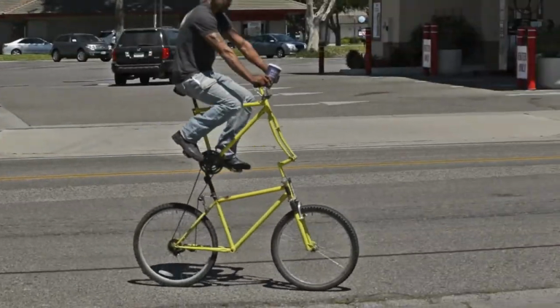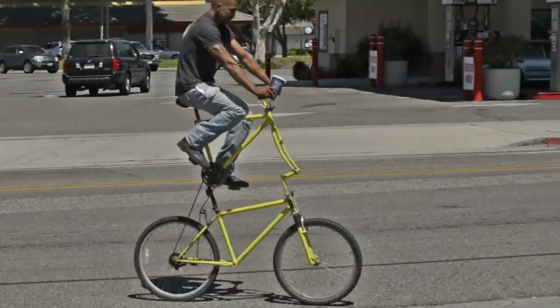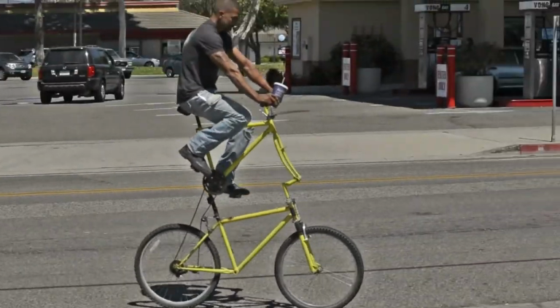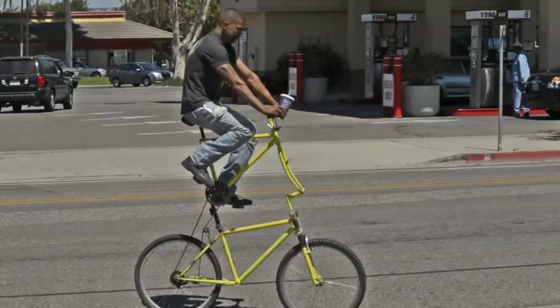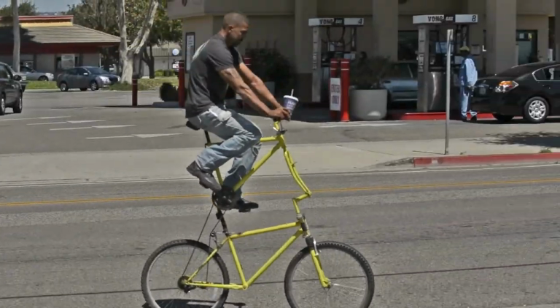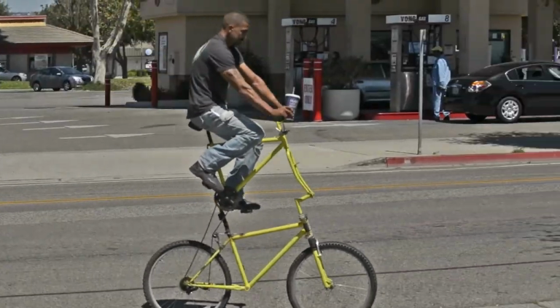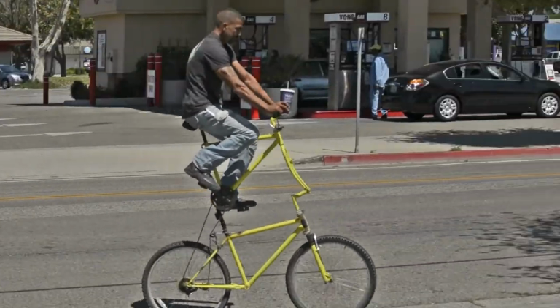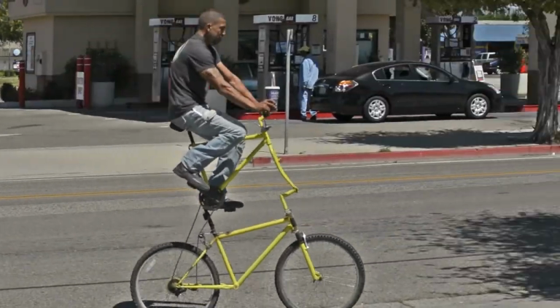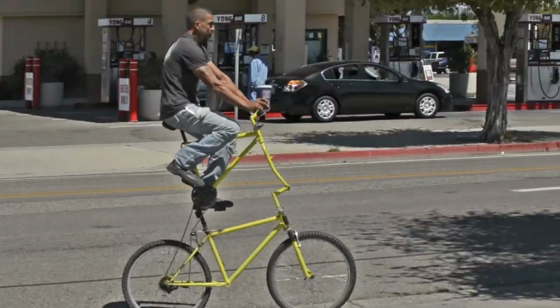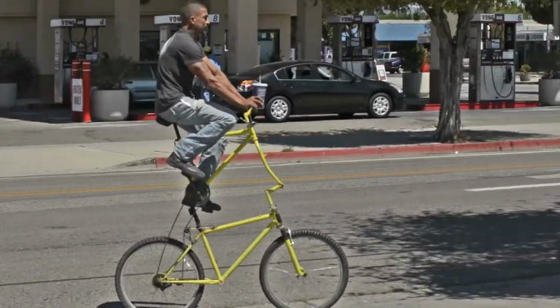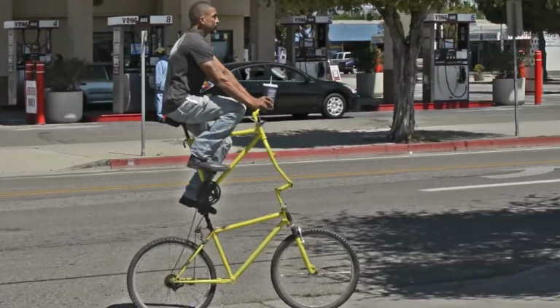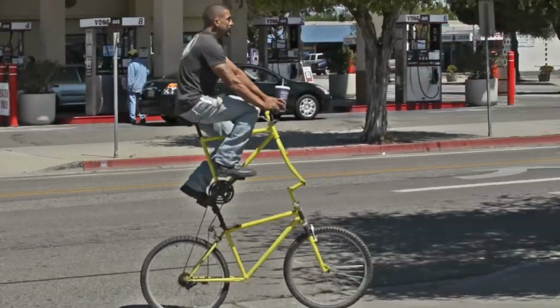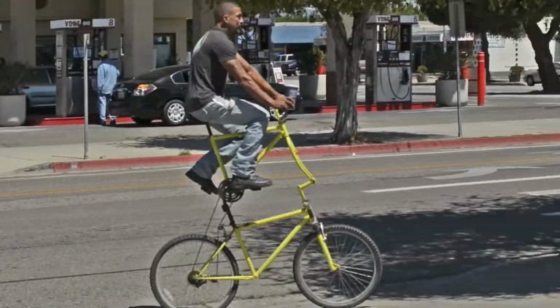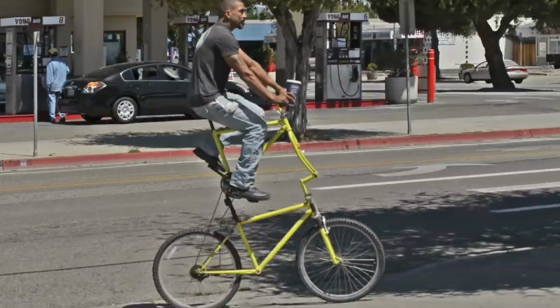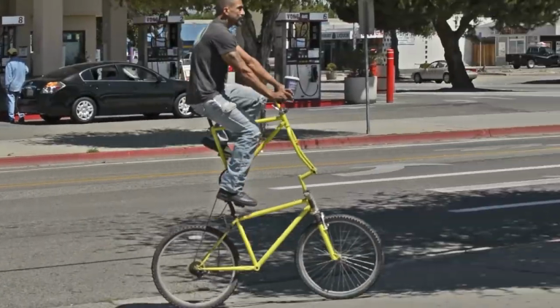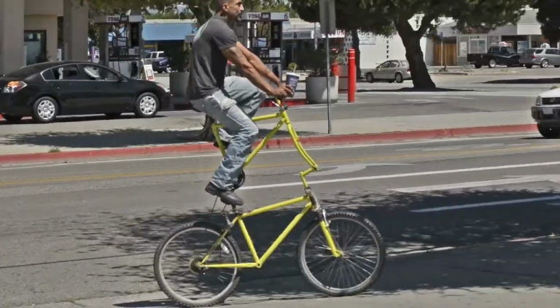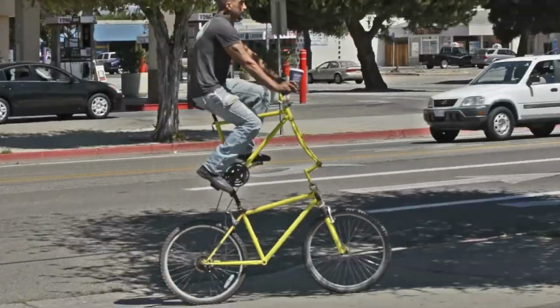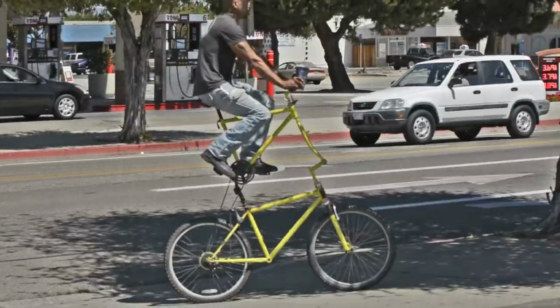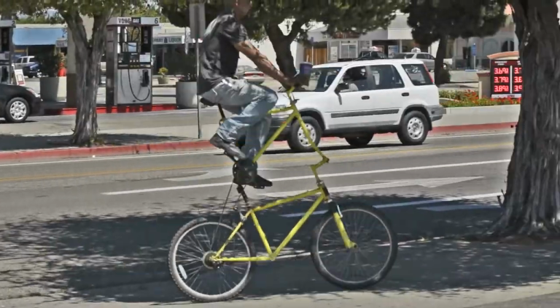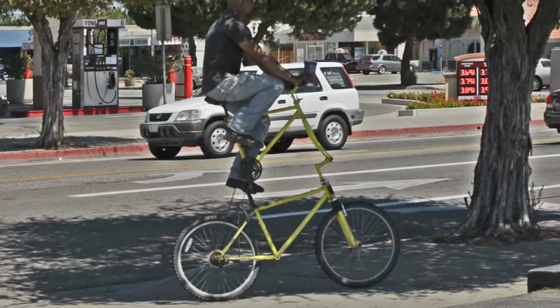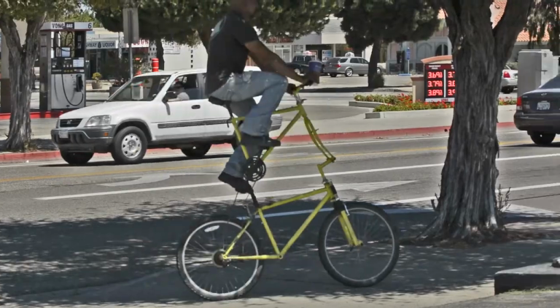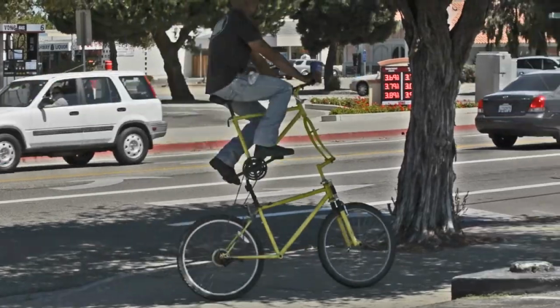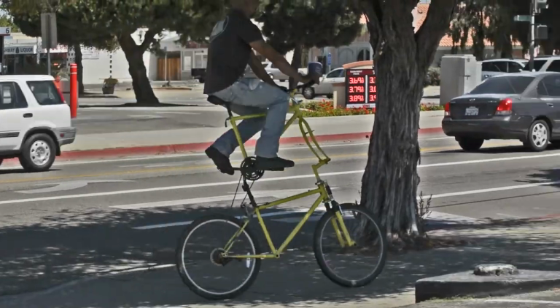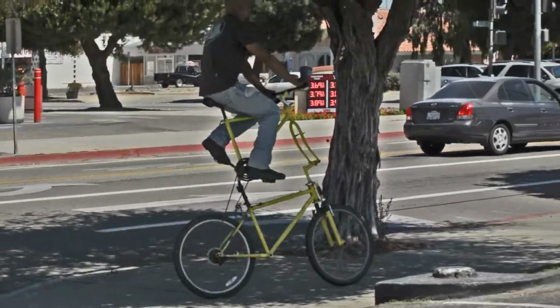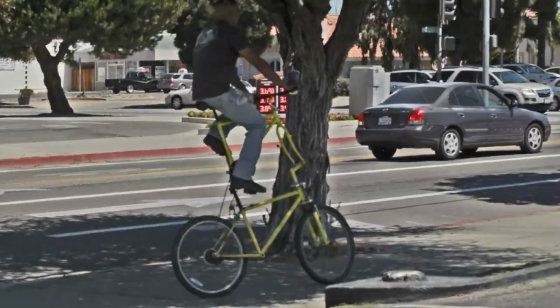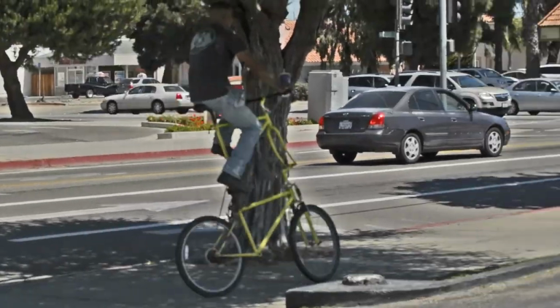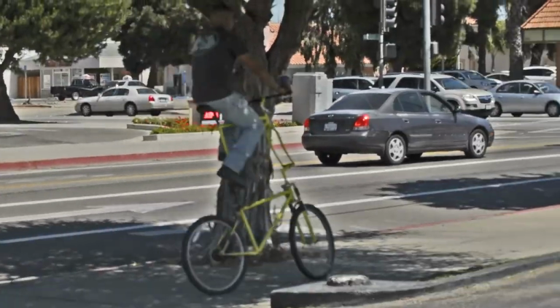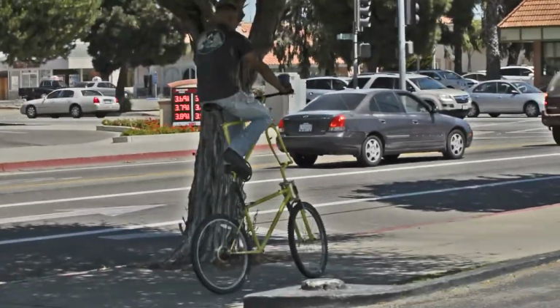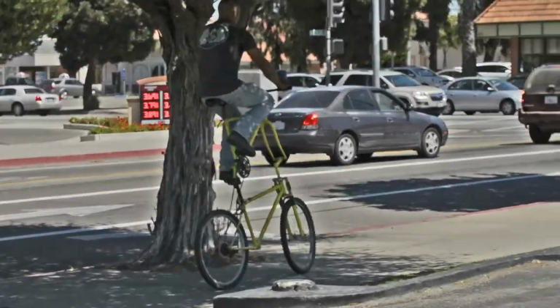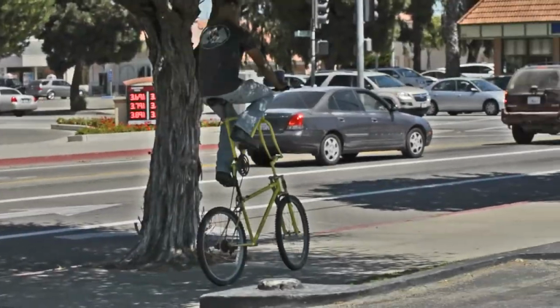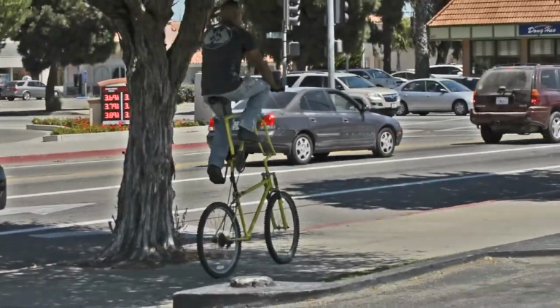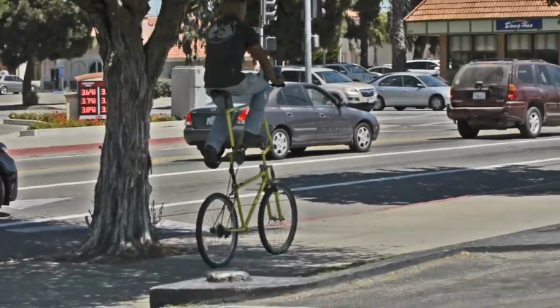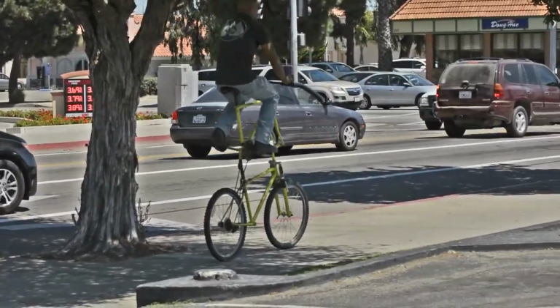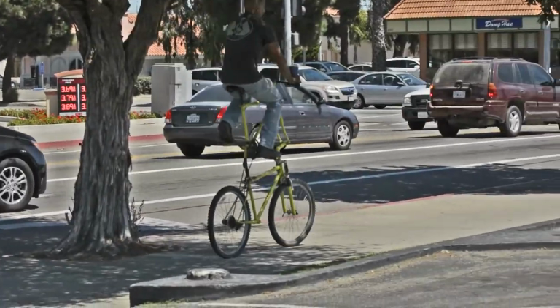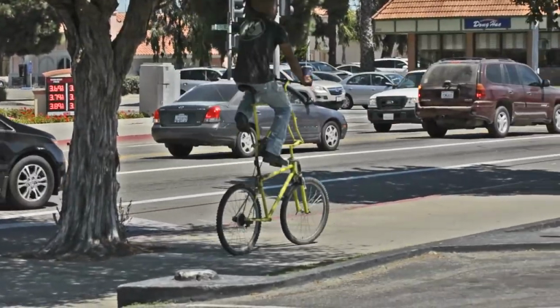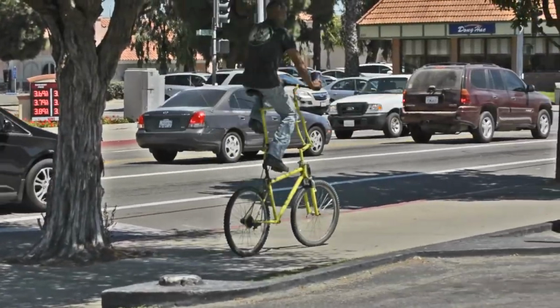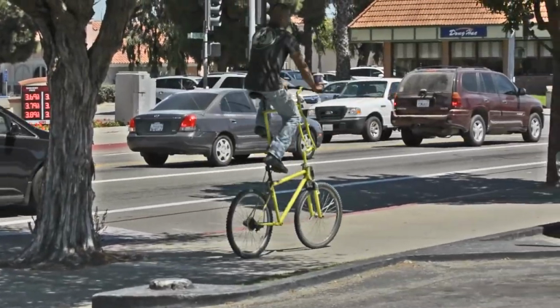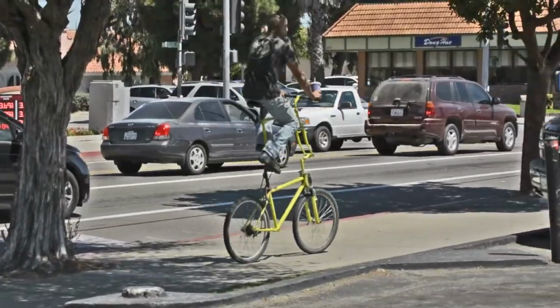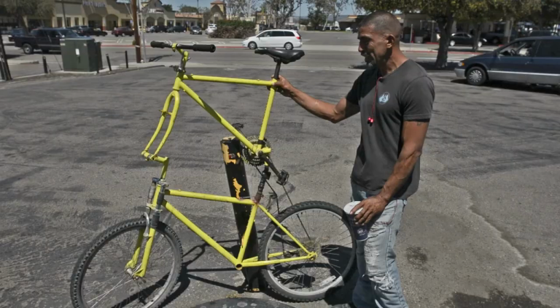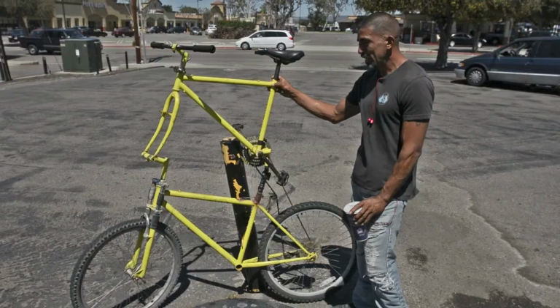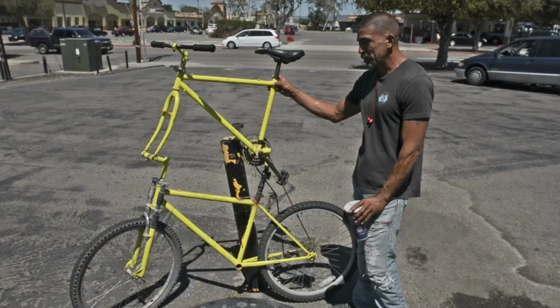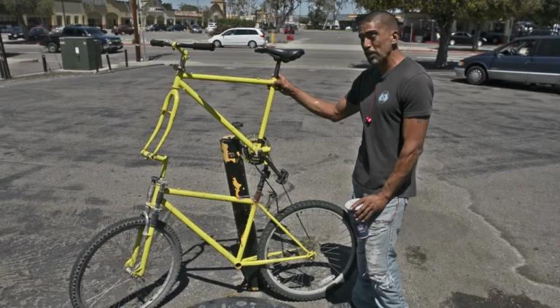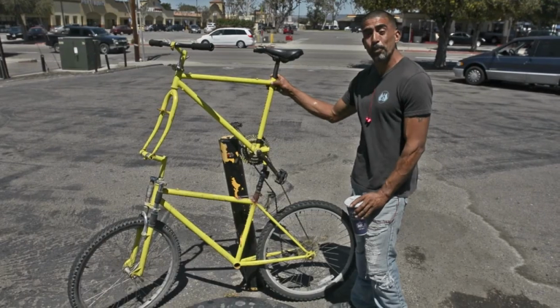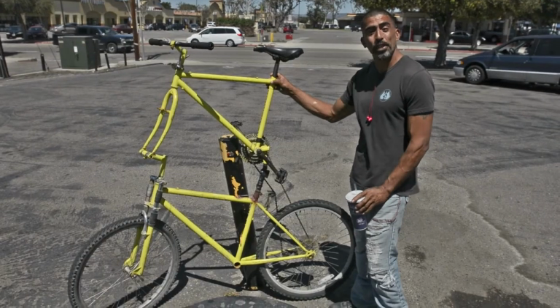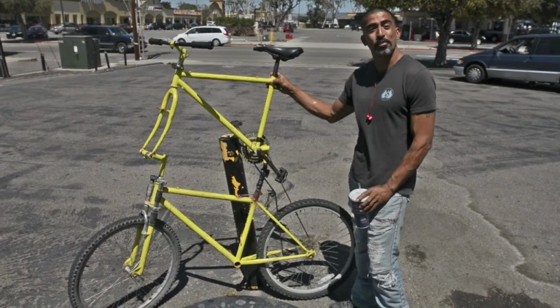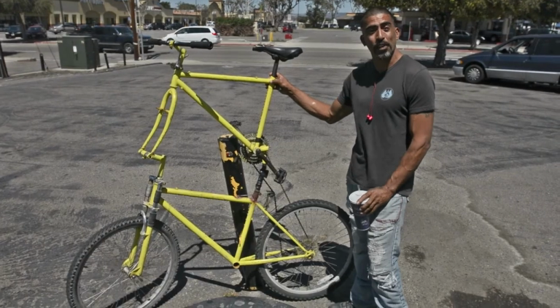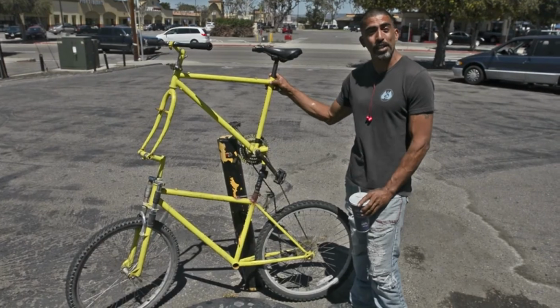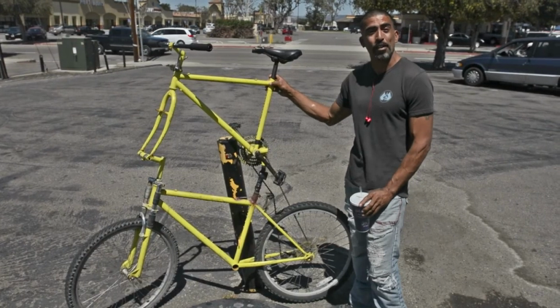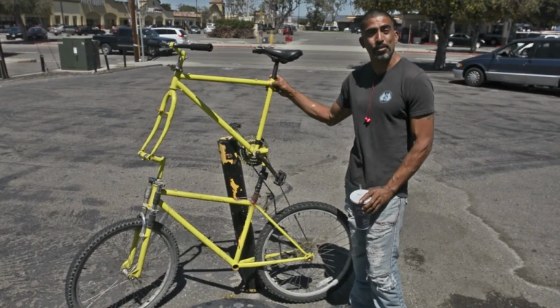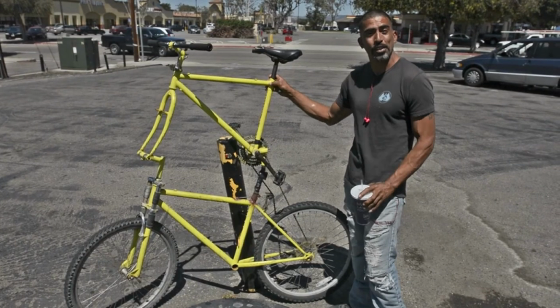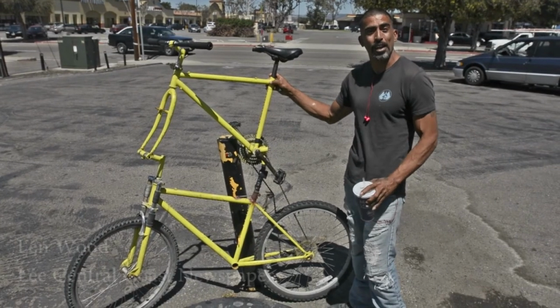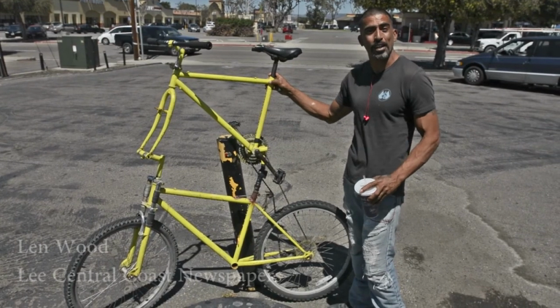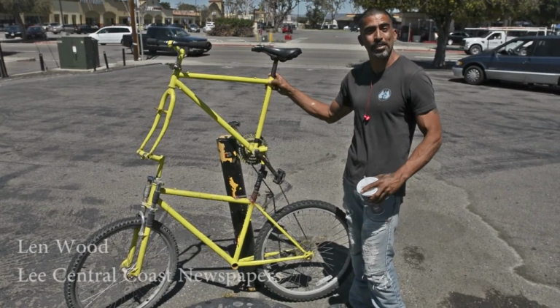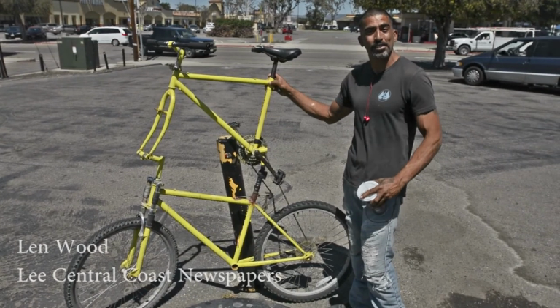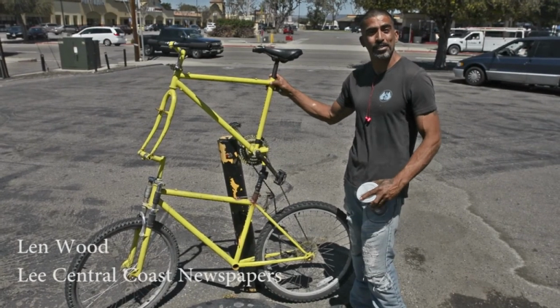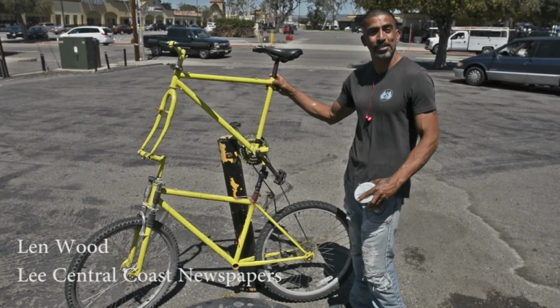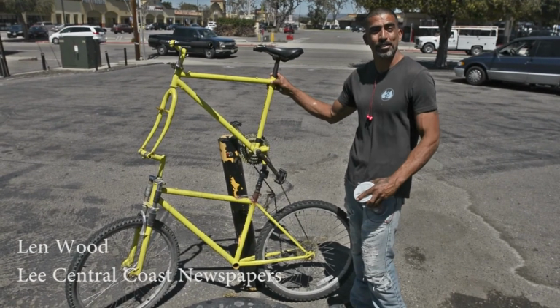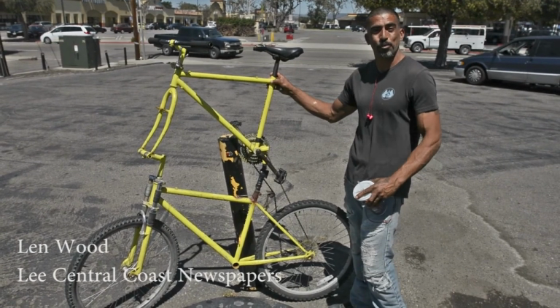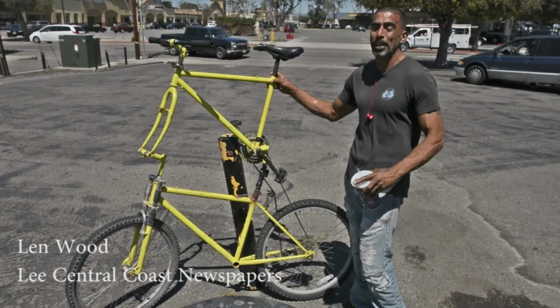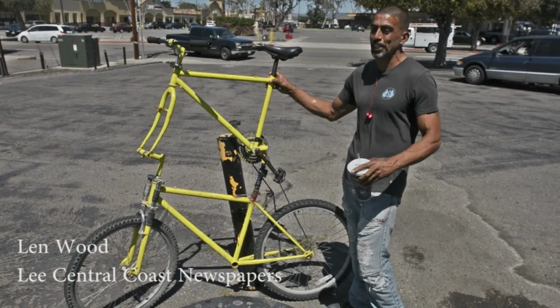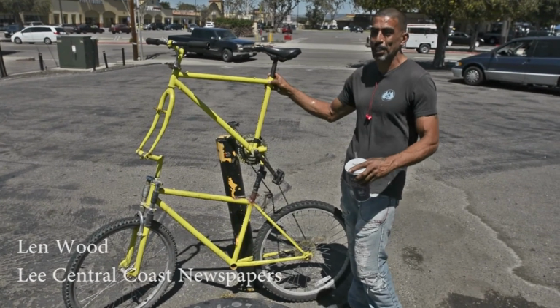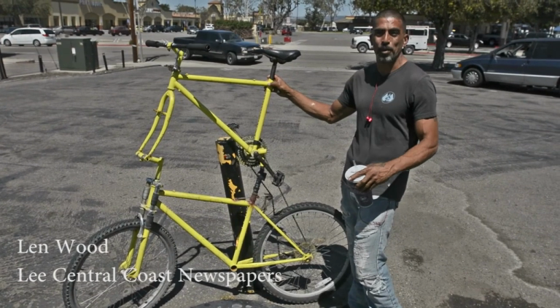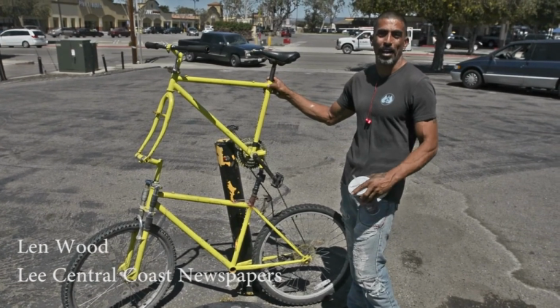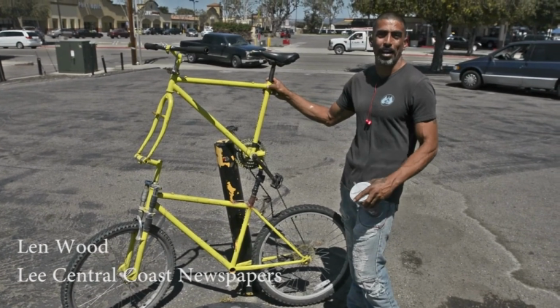It seemed to work really well, so I proceeded to make four more after this. It's been pretty fun riding up high.